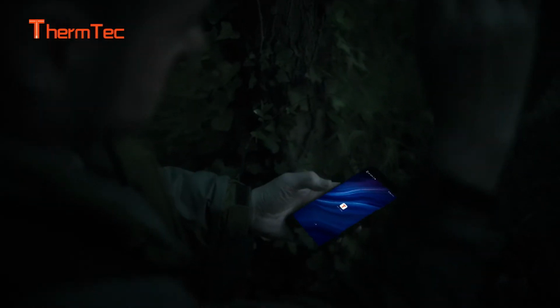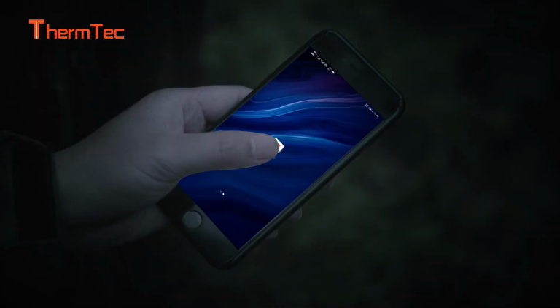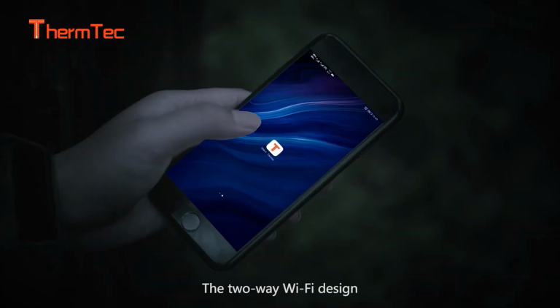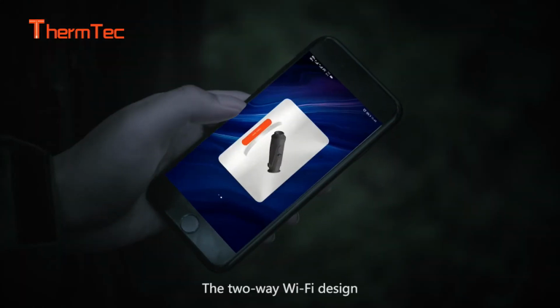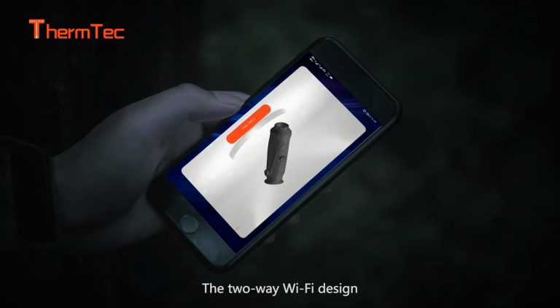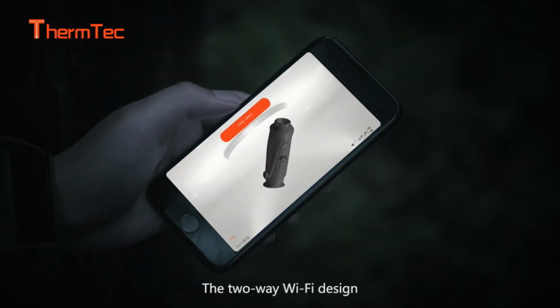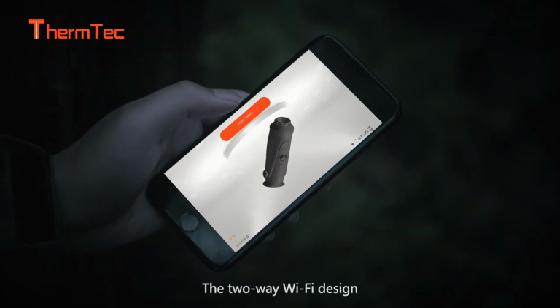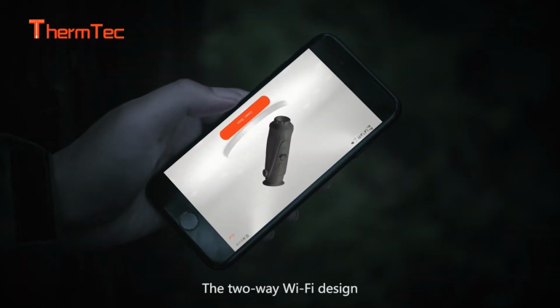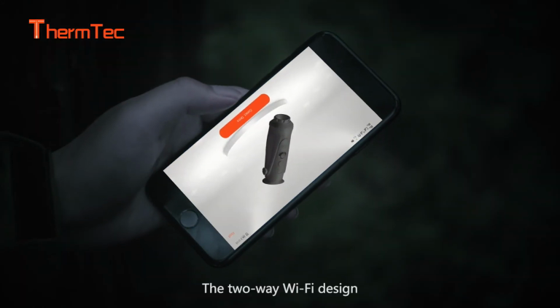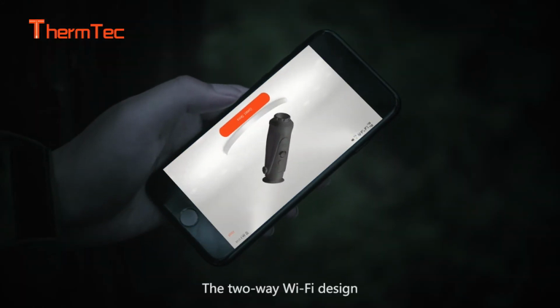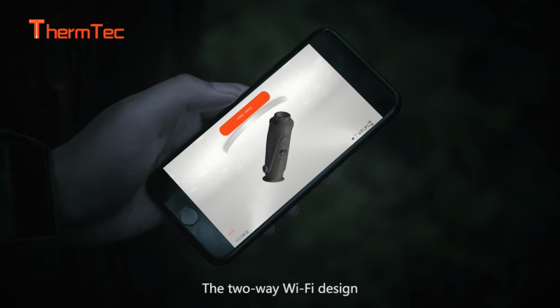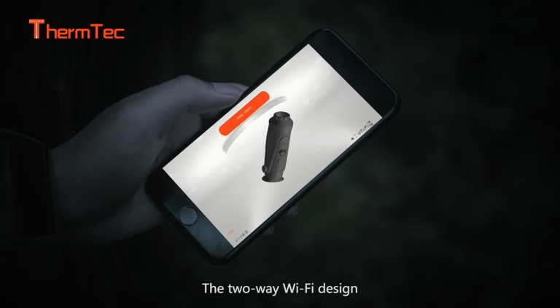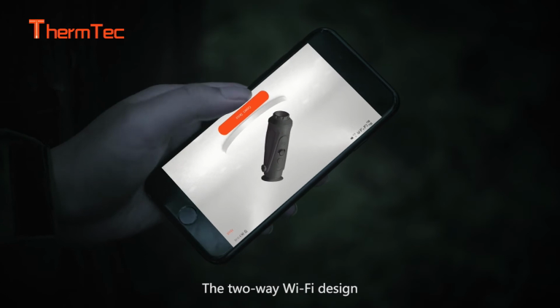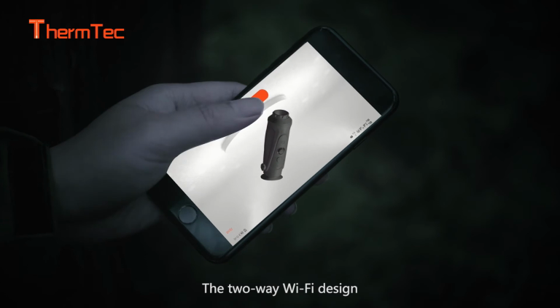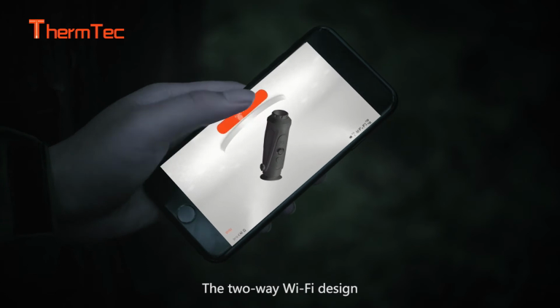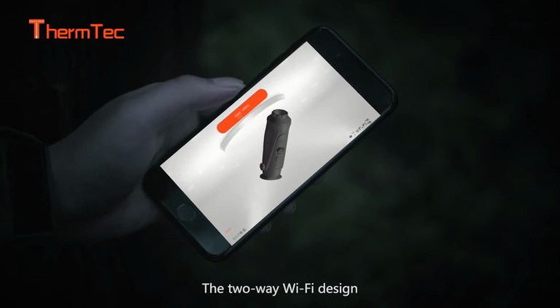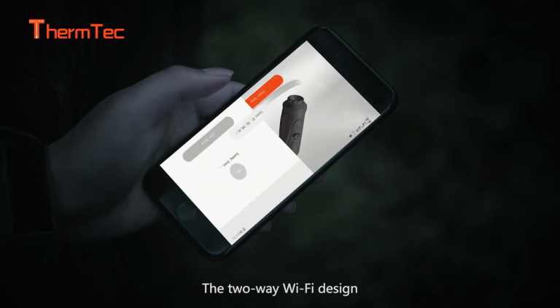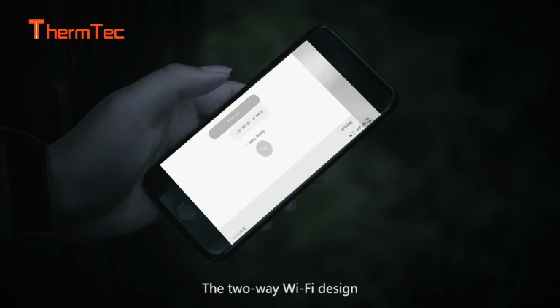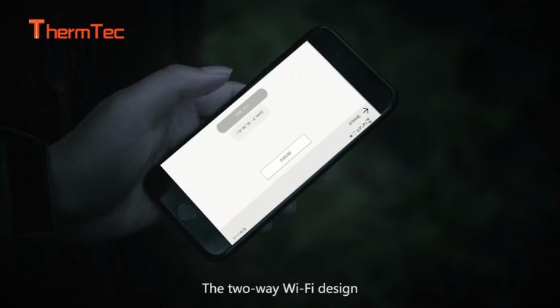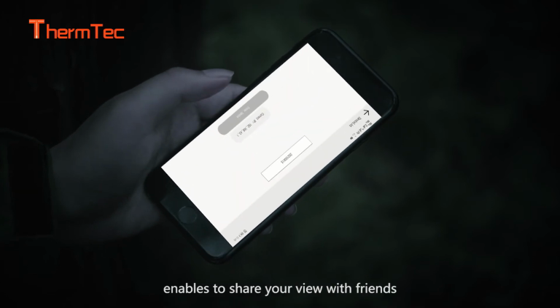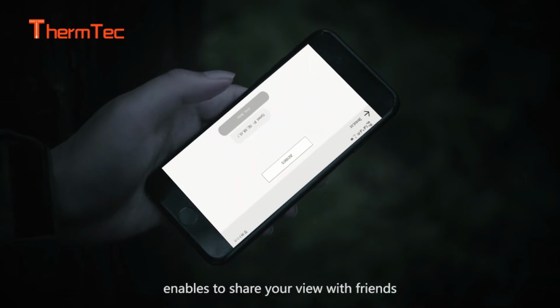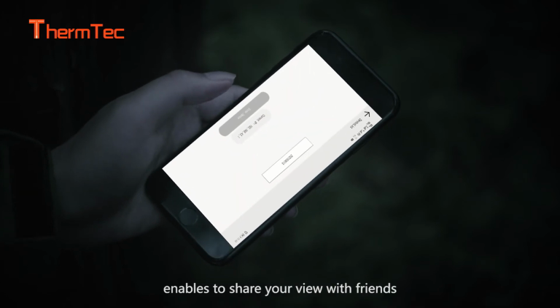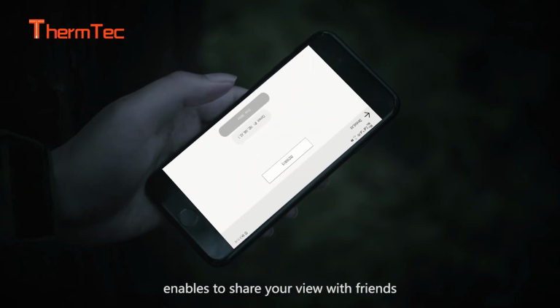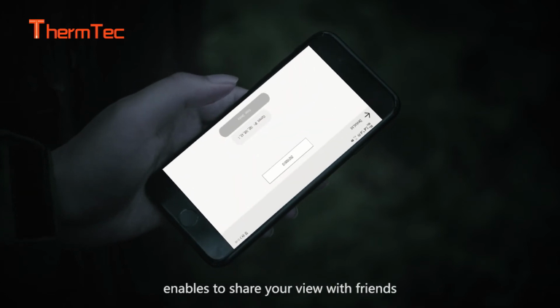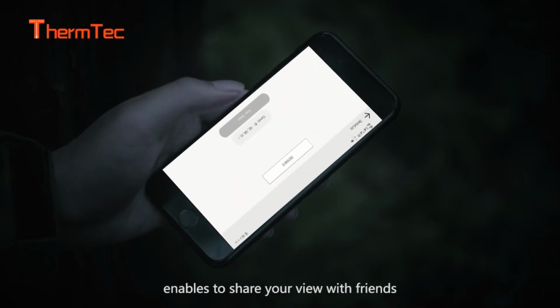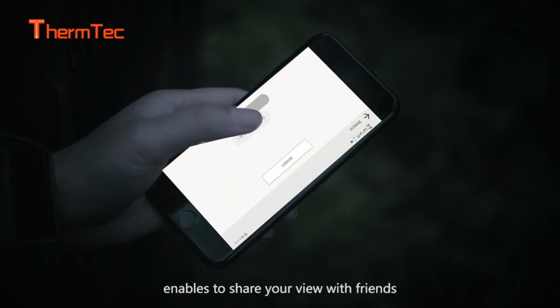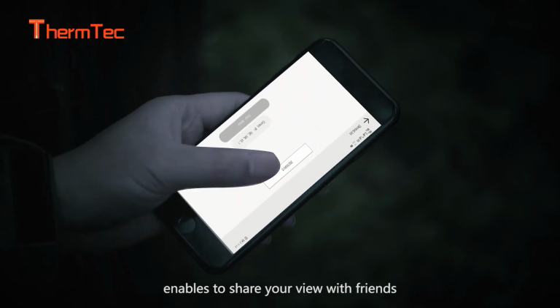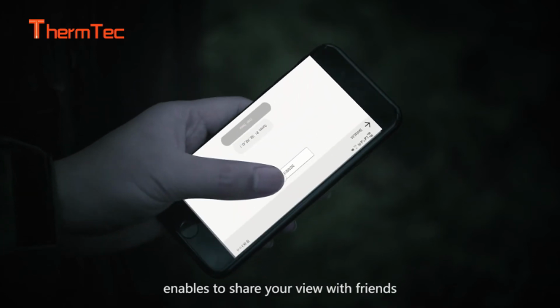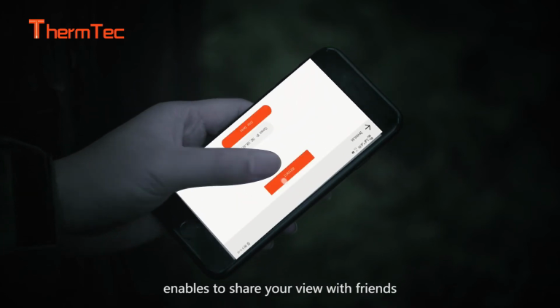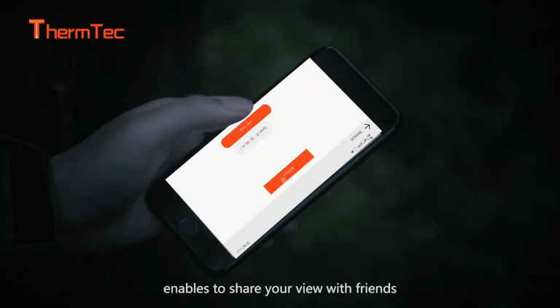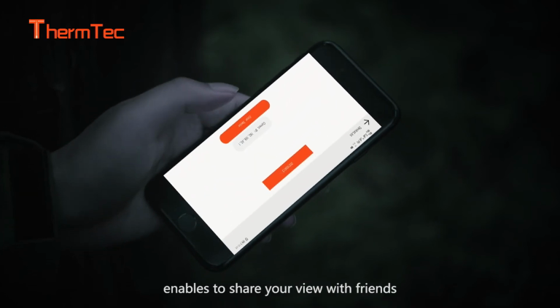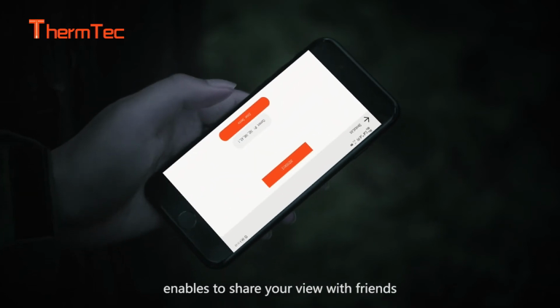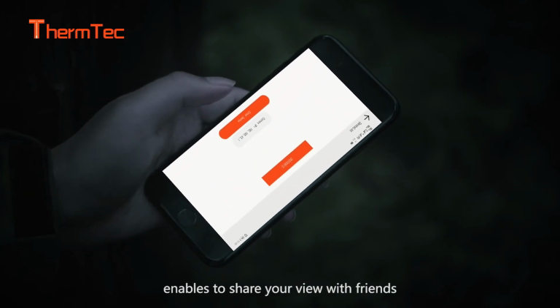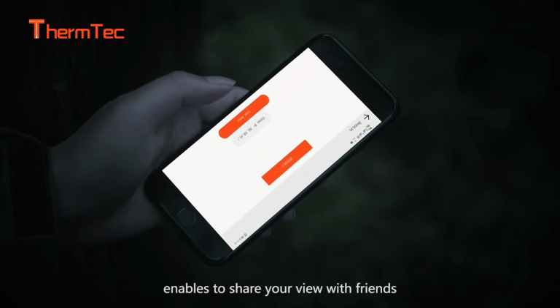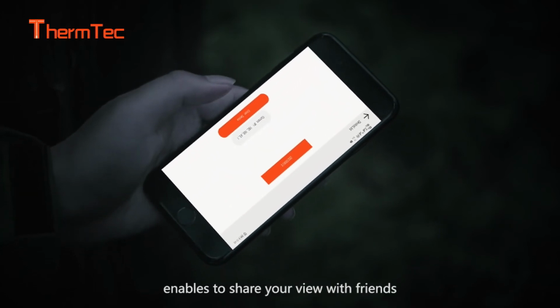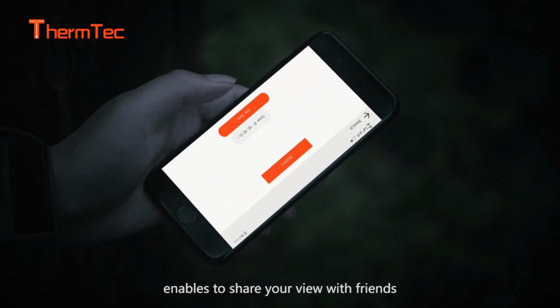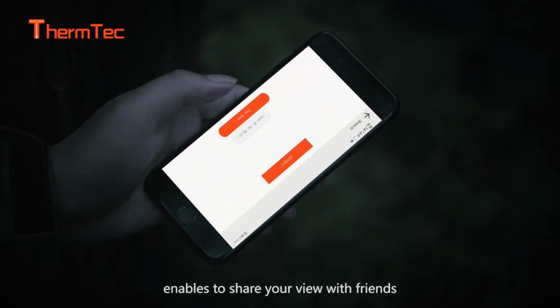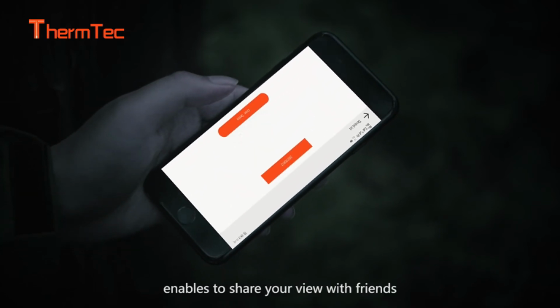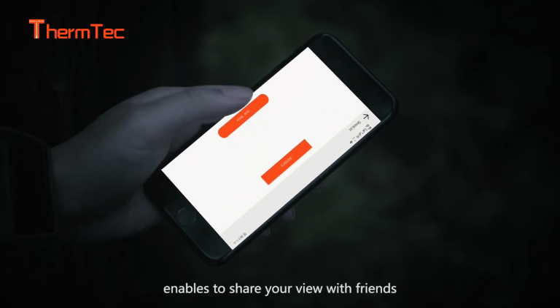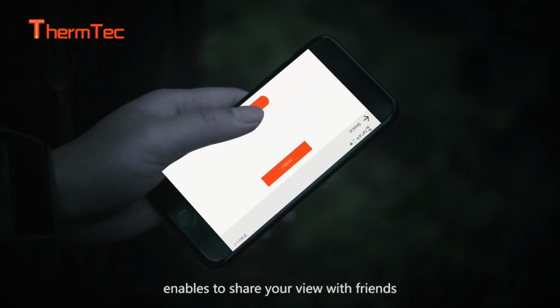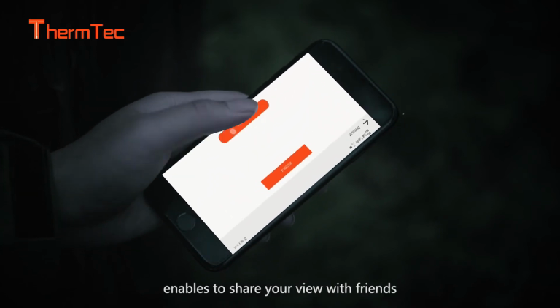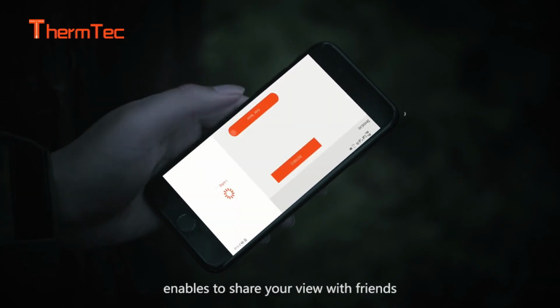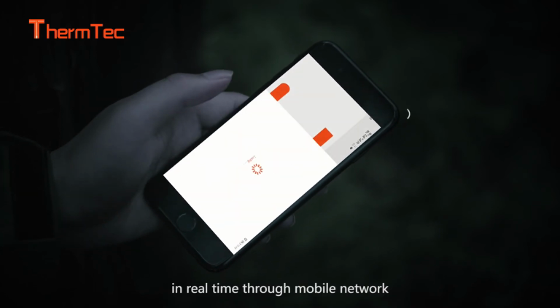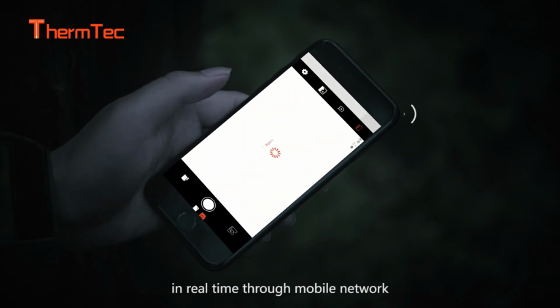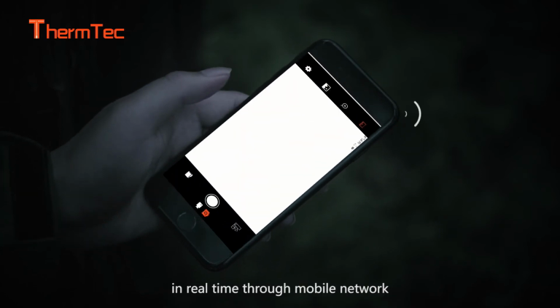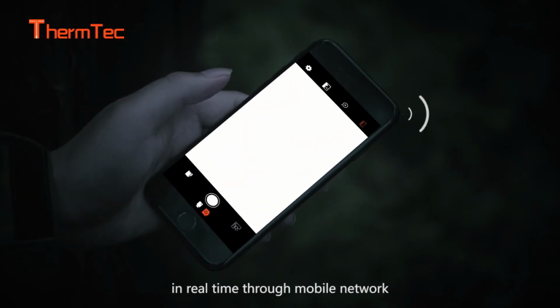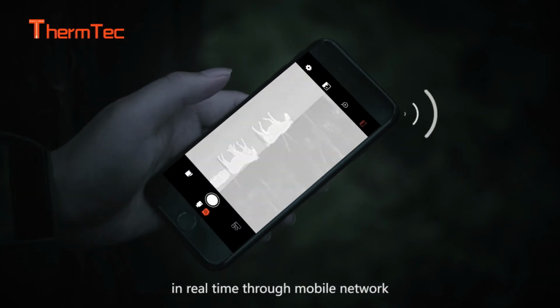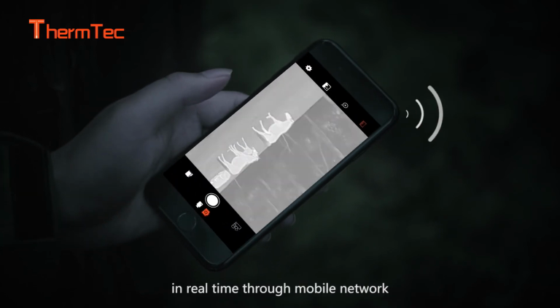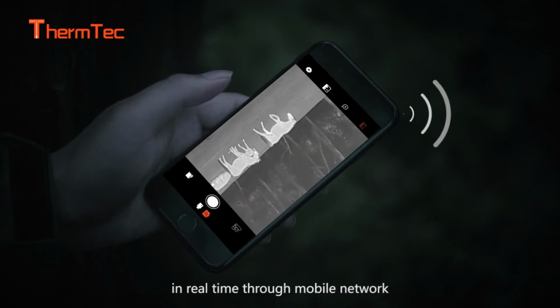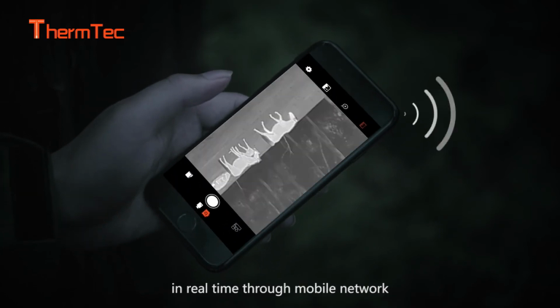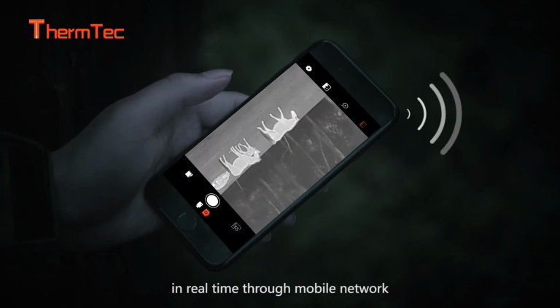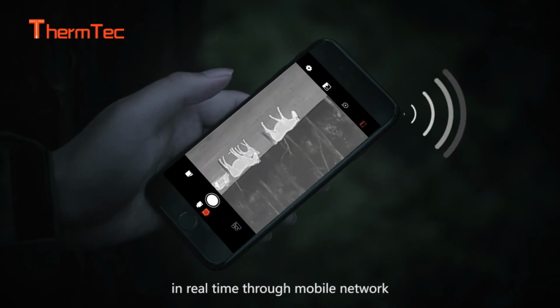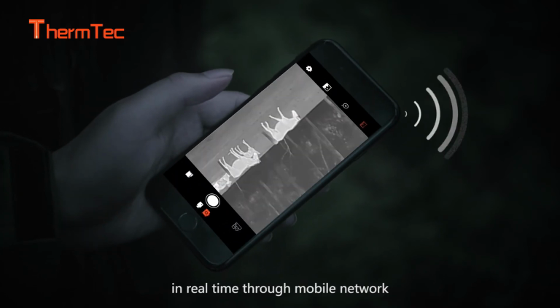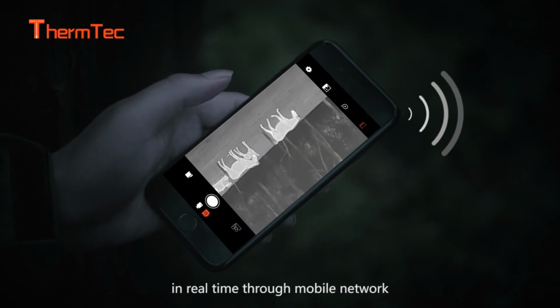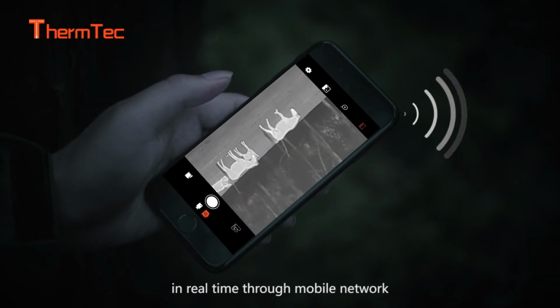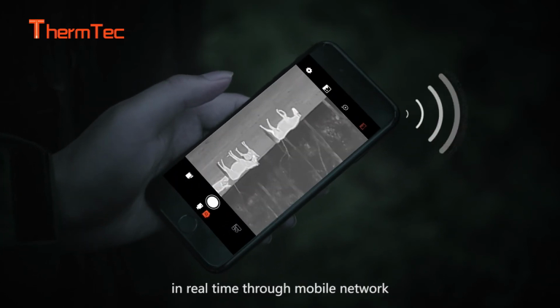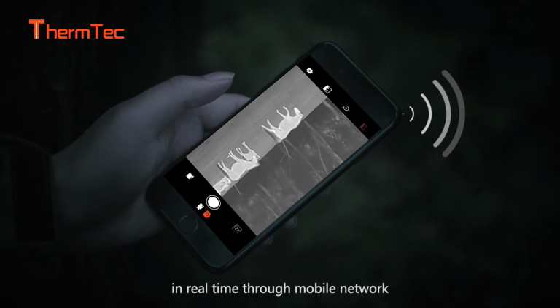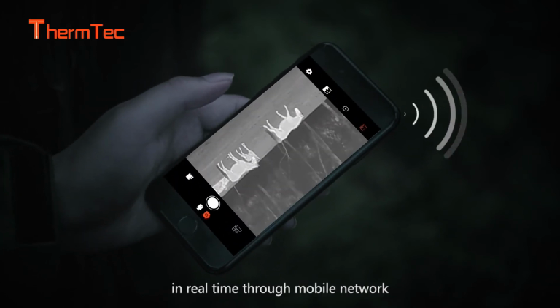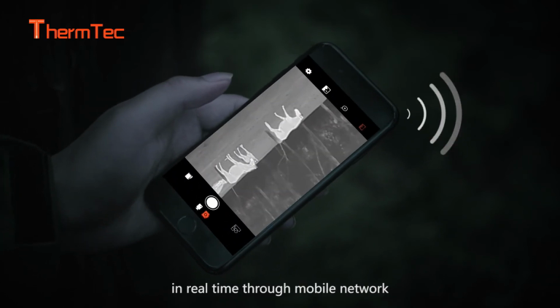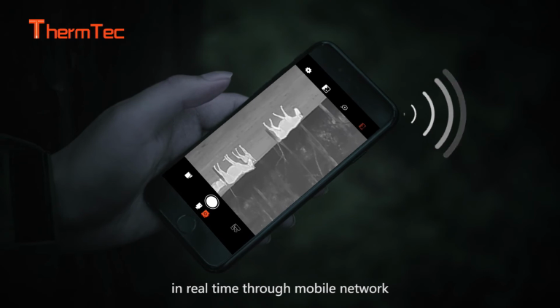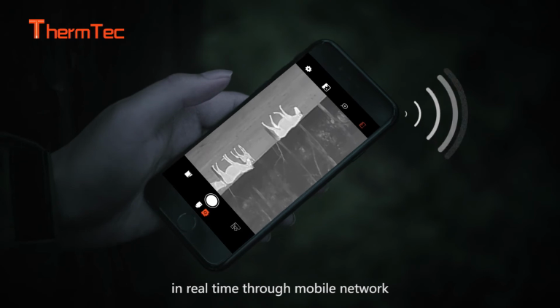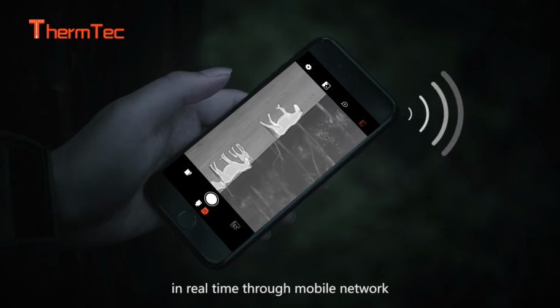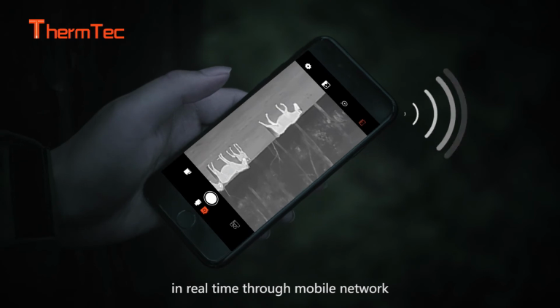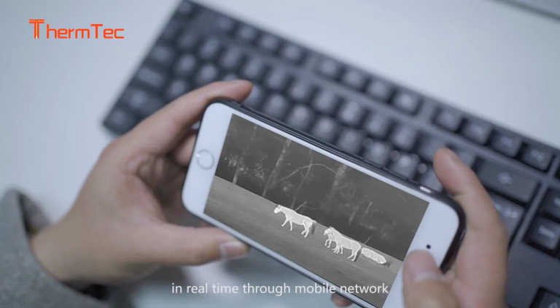The two-way Wi-Fi design enables you to share your view with friends in real-time over mobile network.